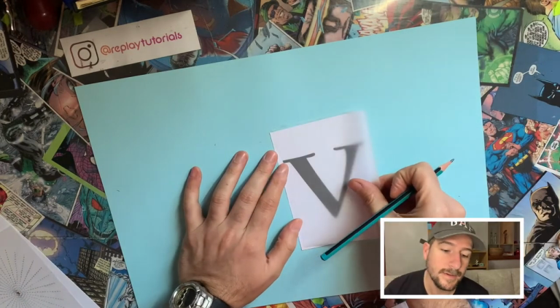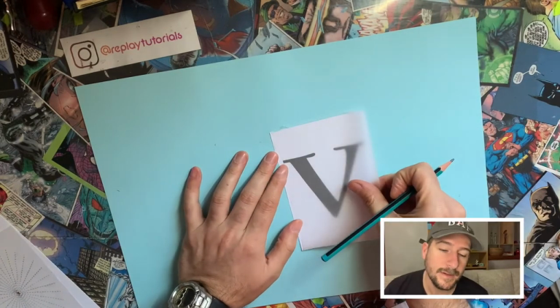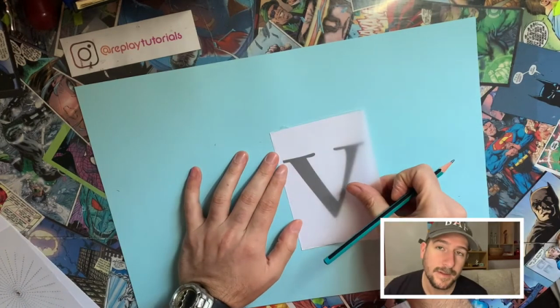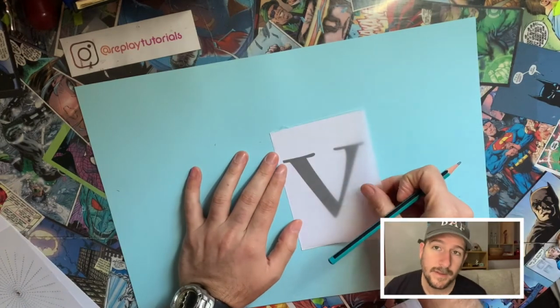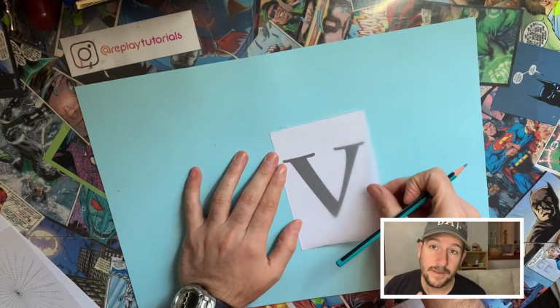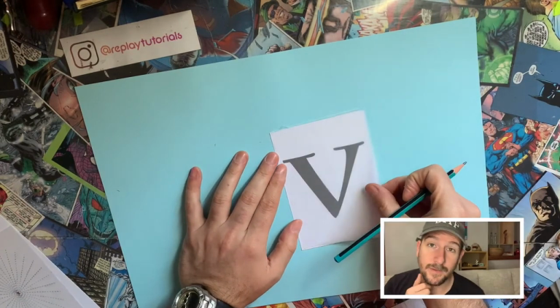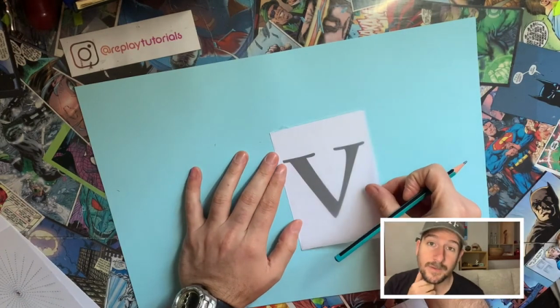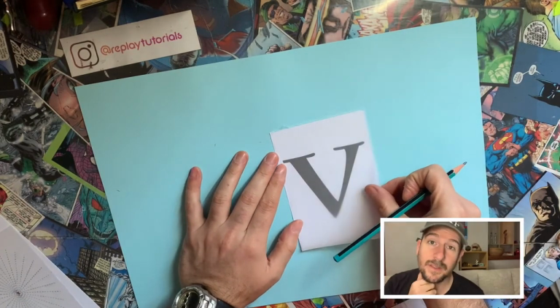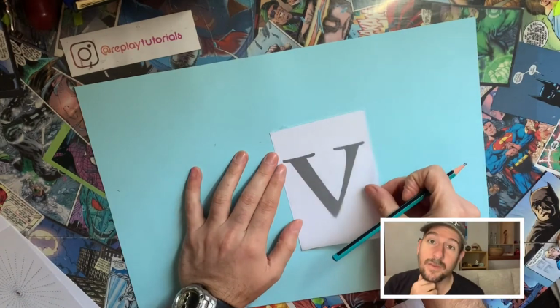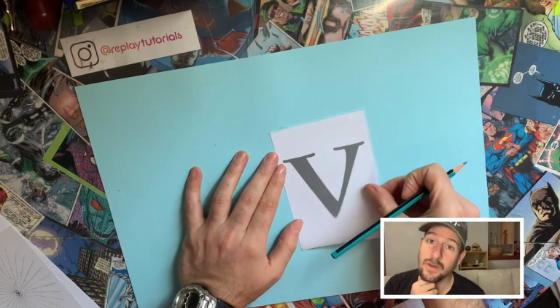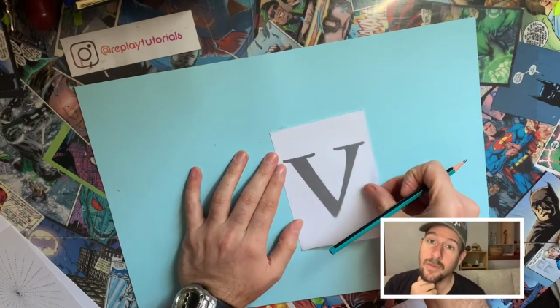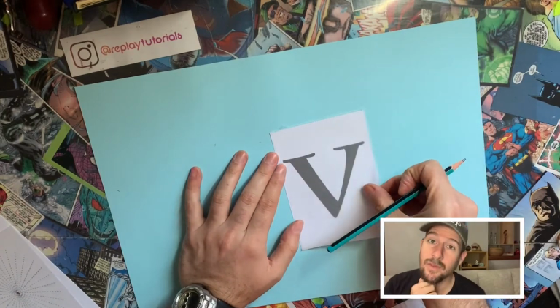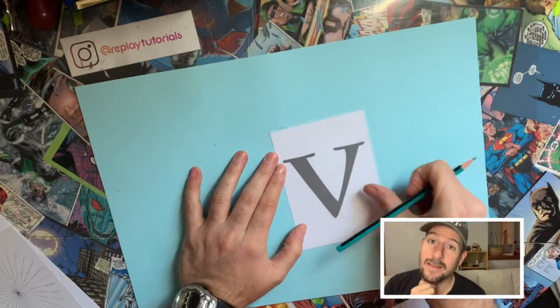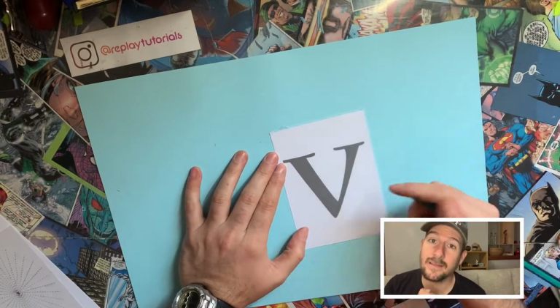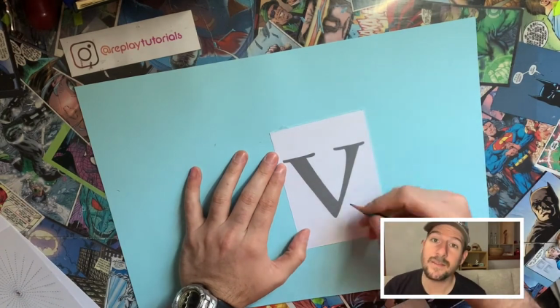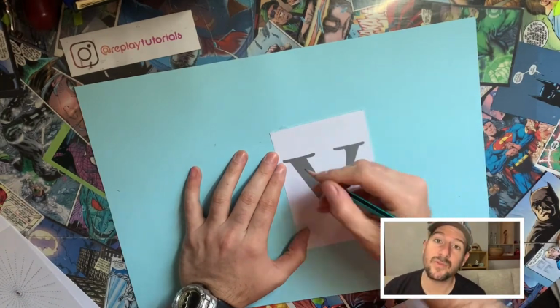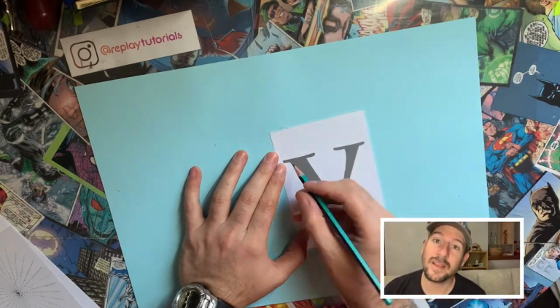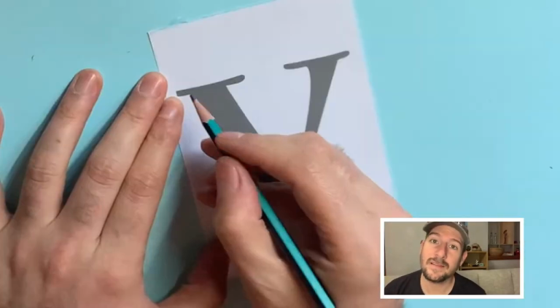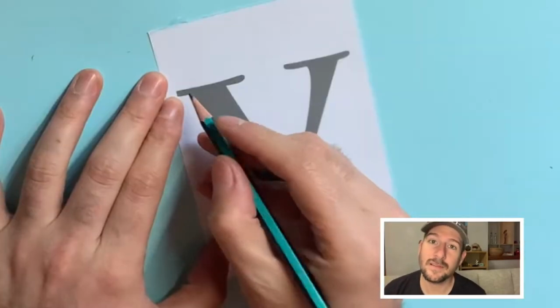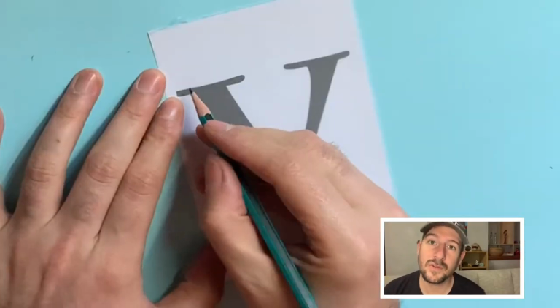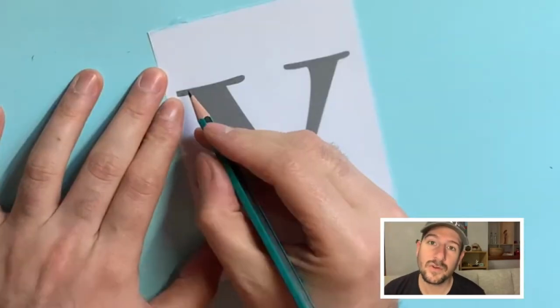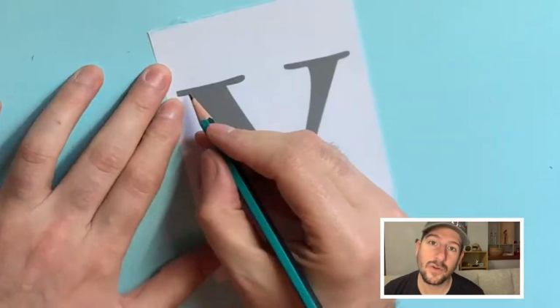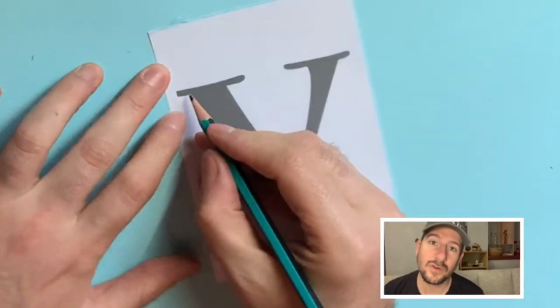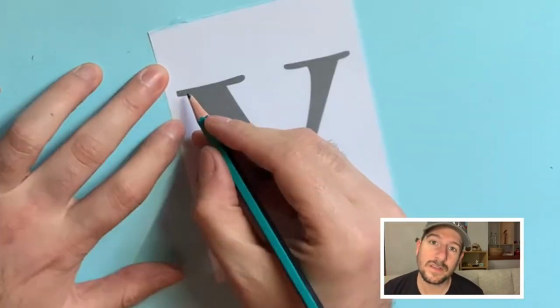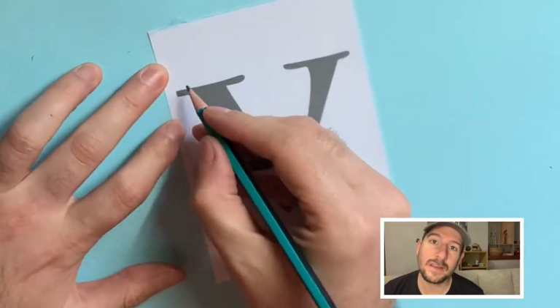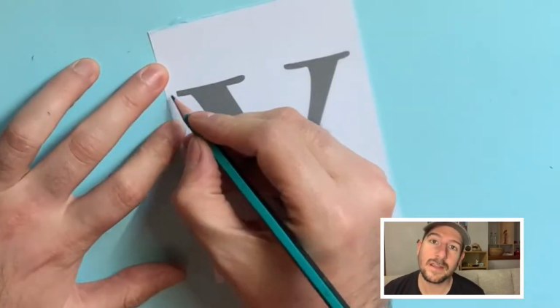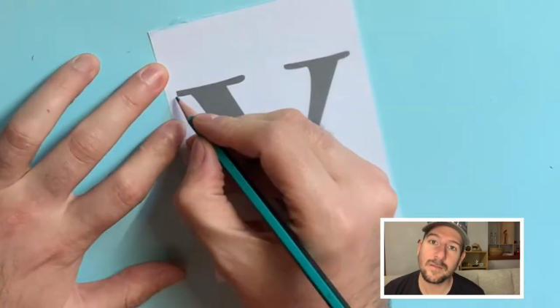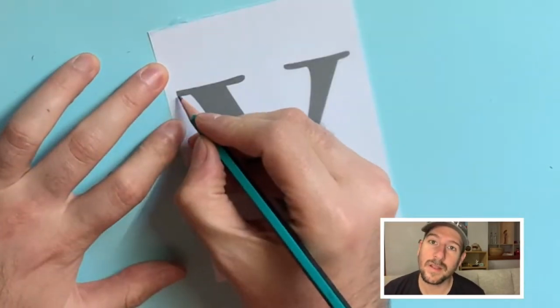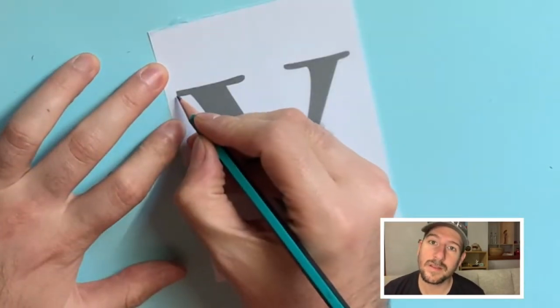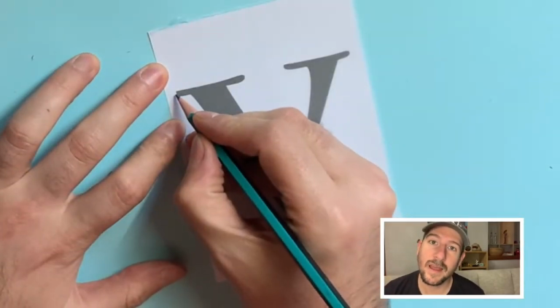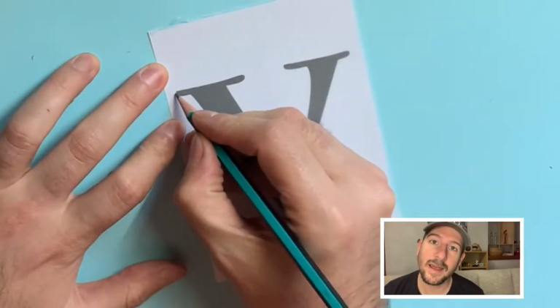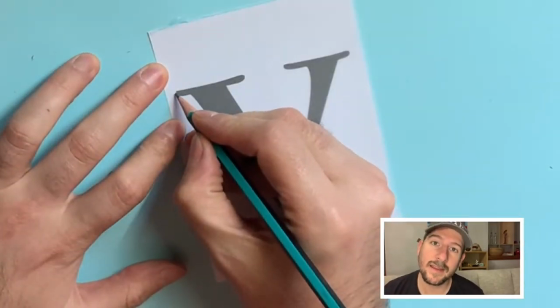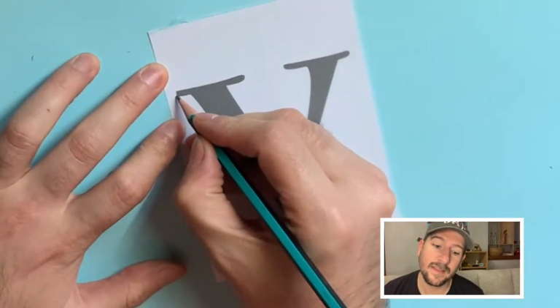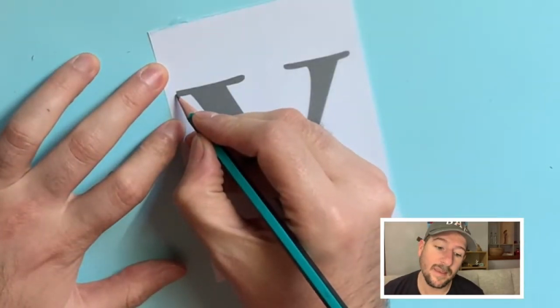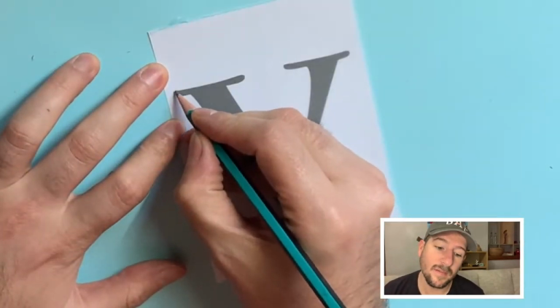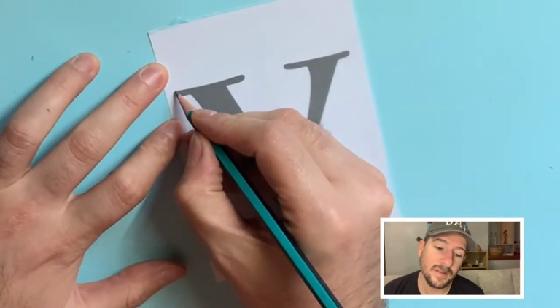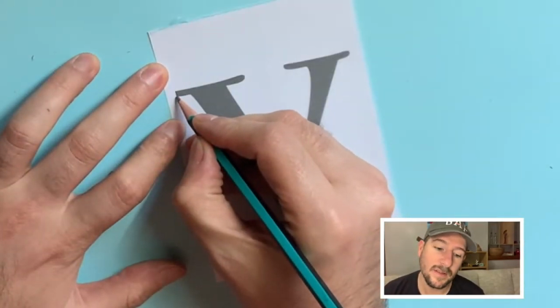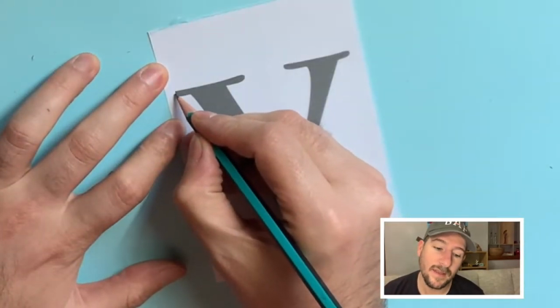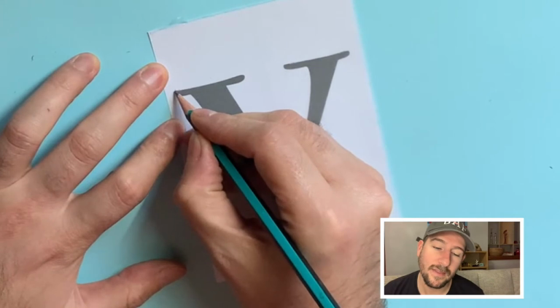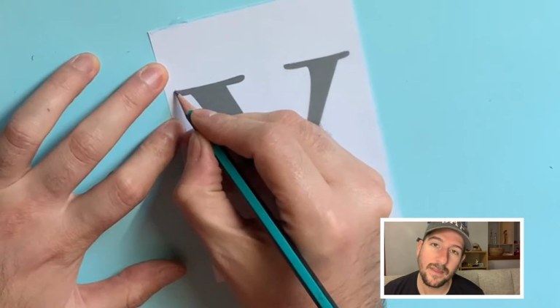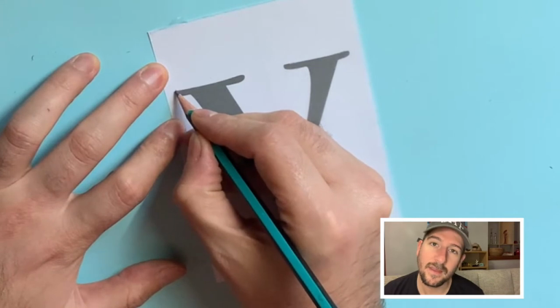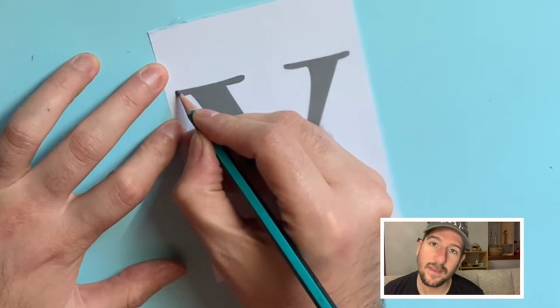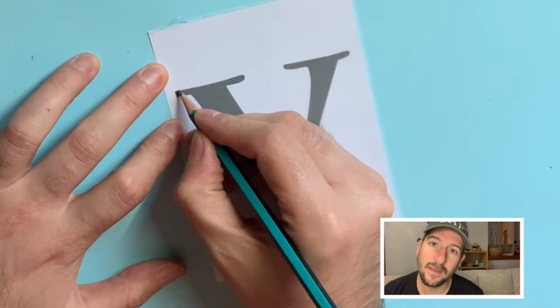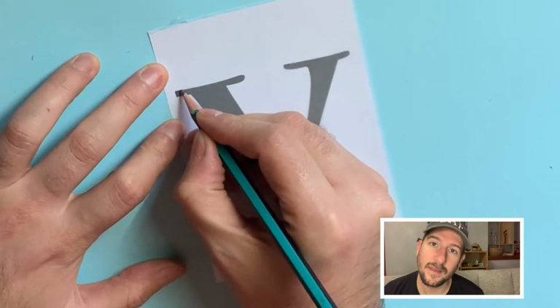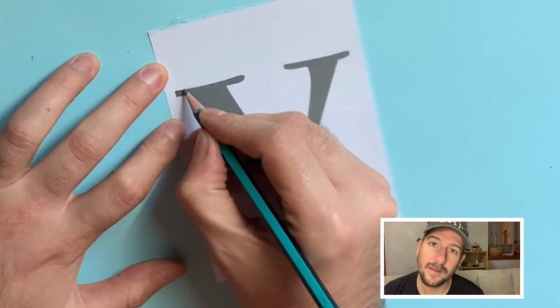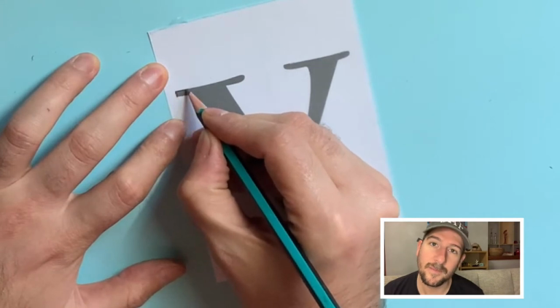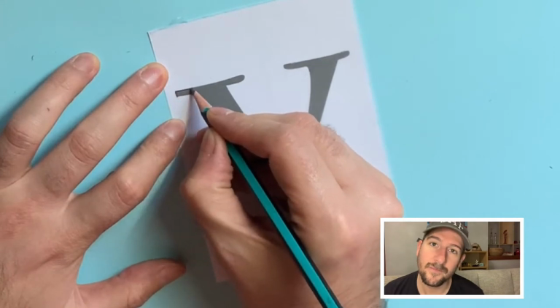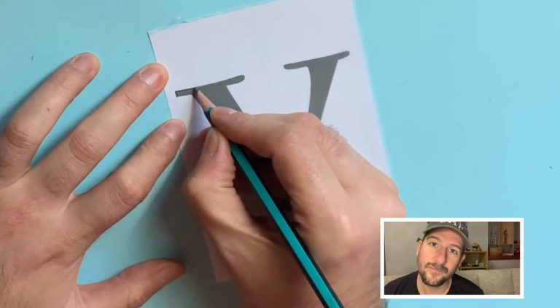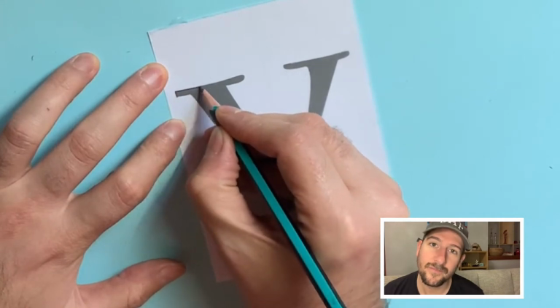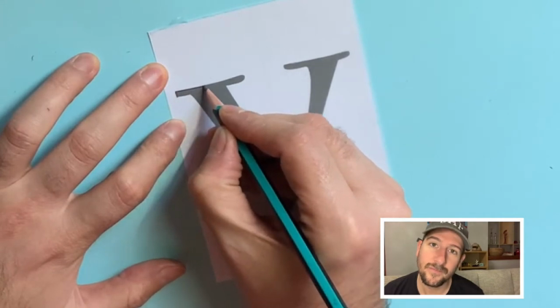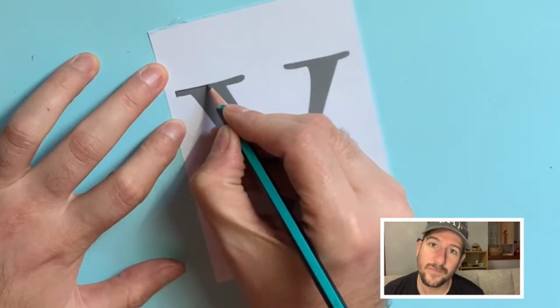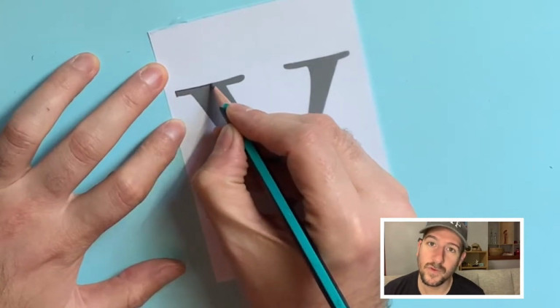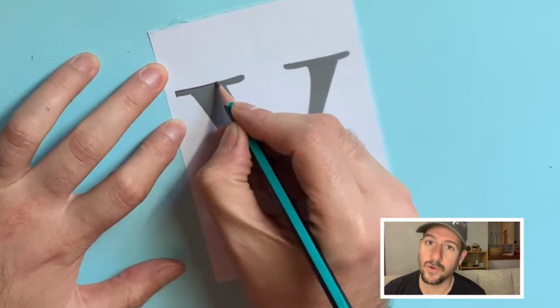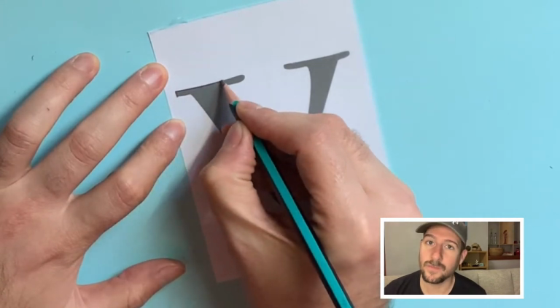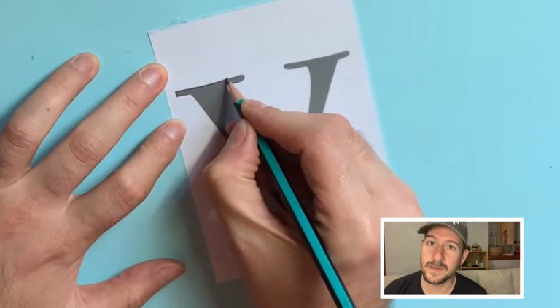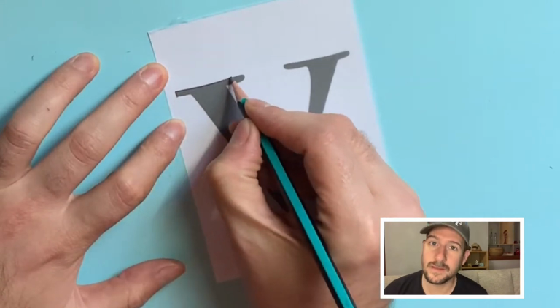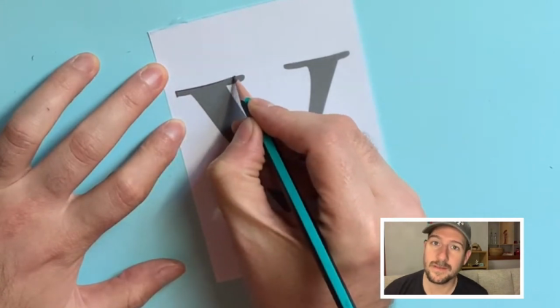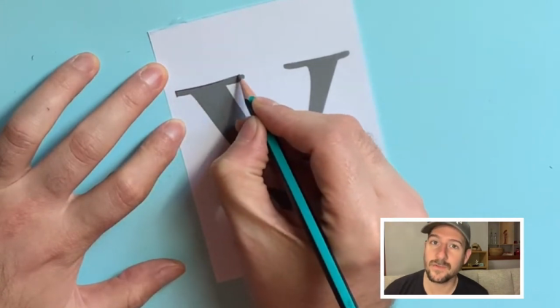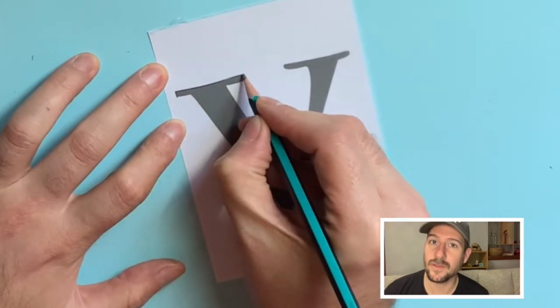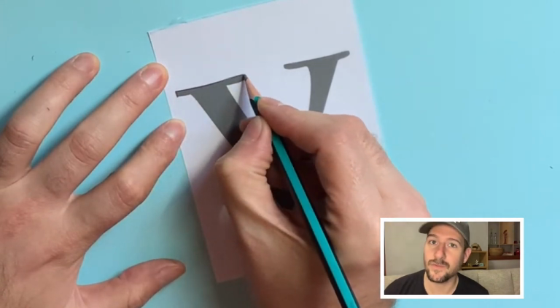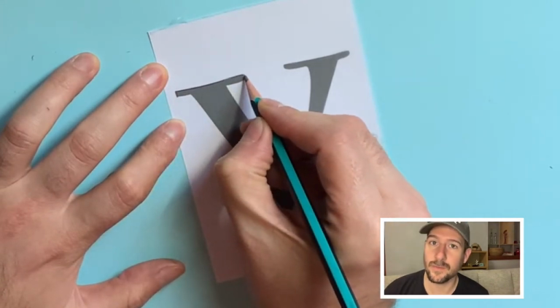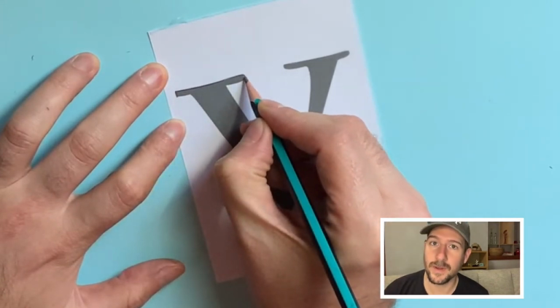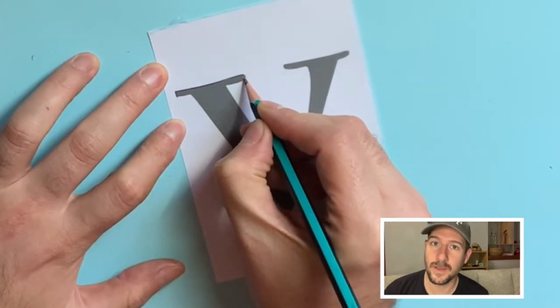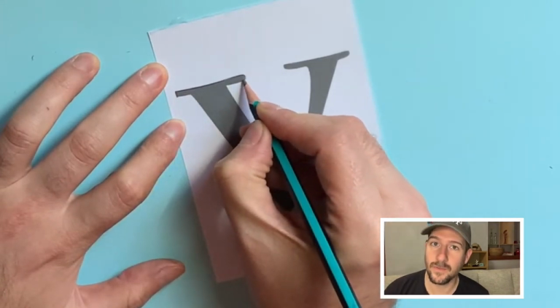The first thing that you're going to do is trace your original image and the image that your object is transforming into.